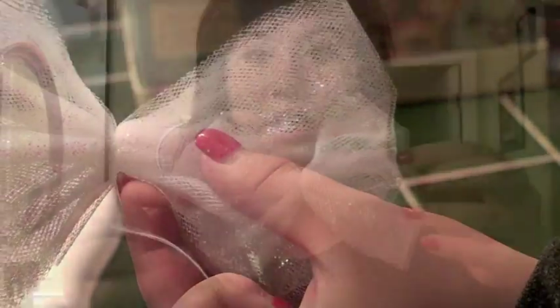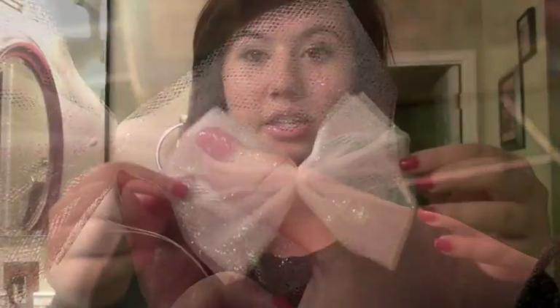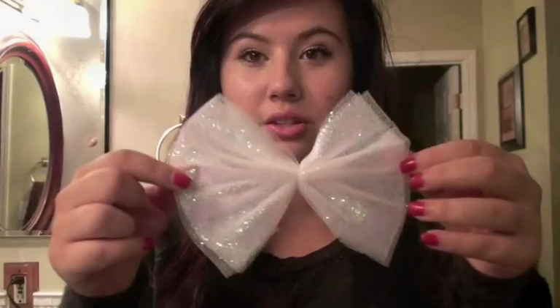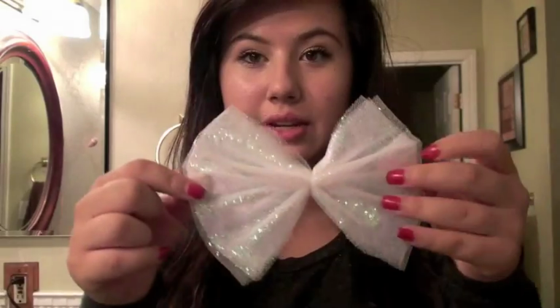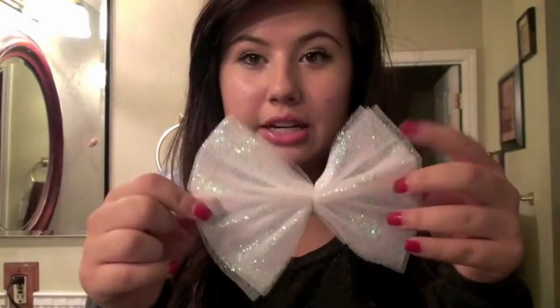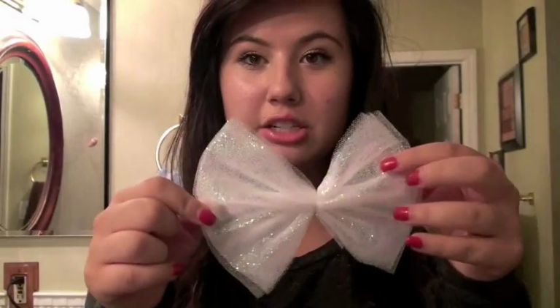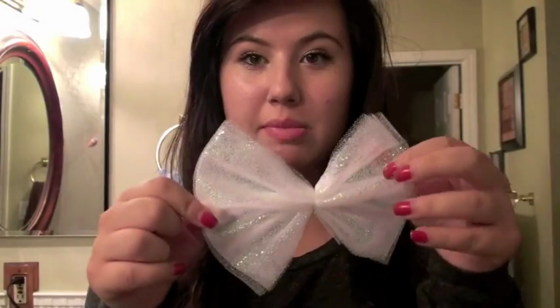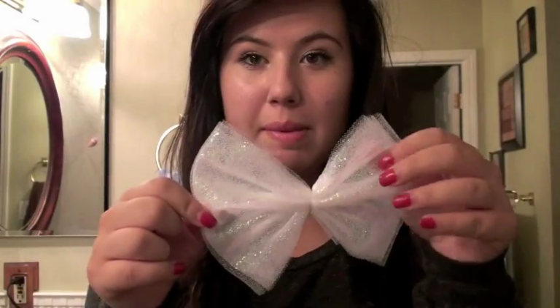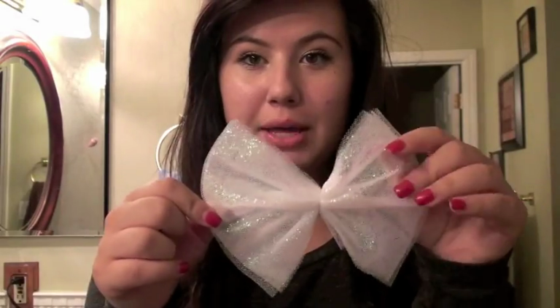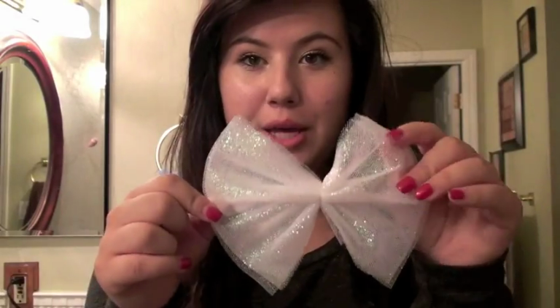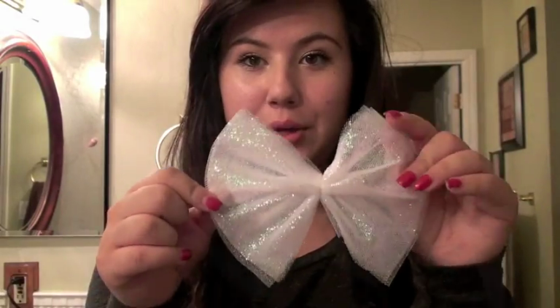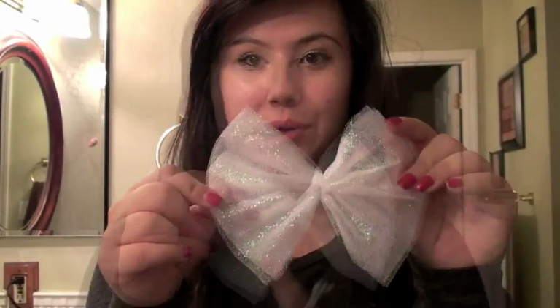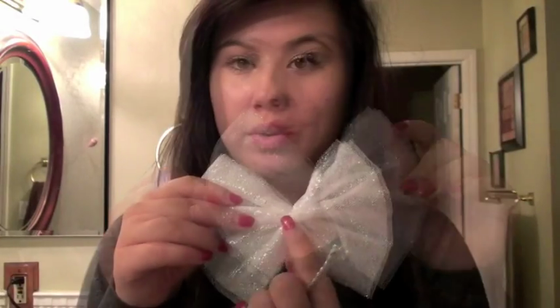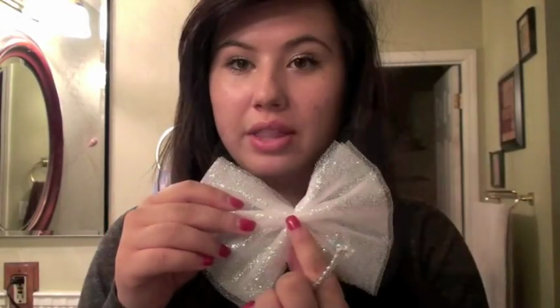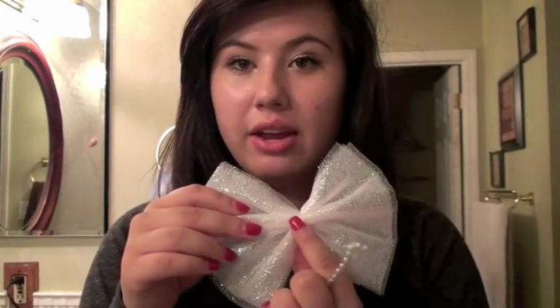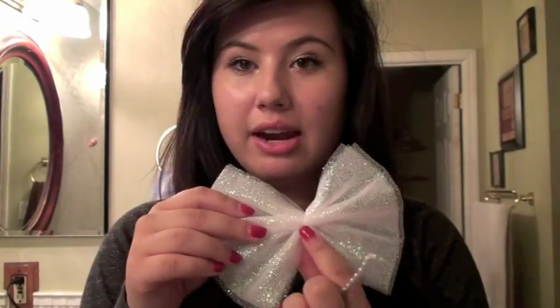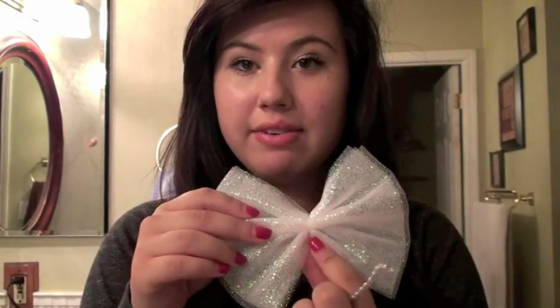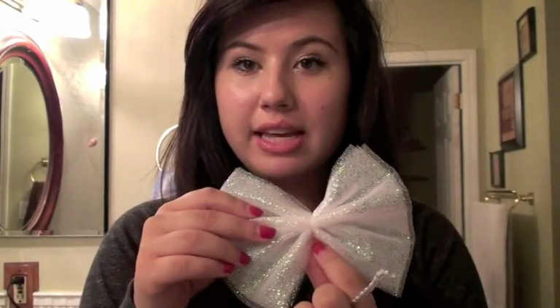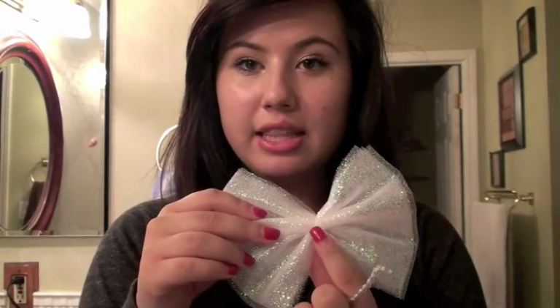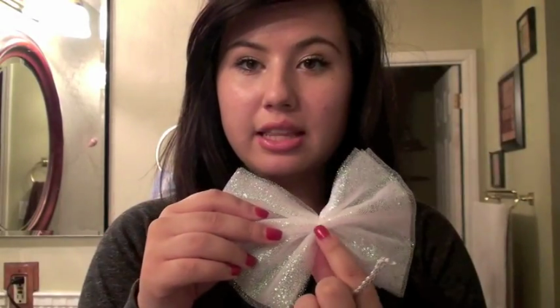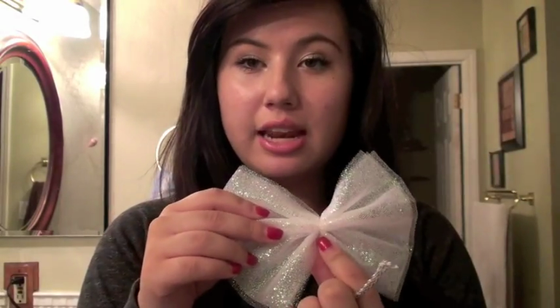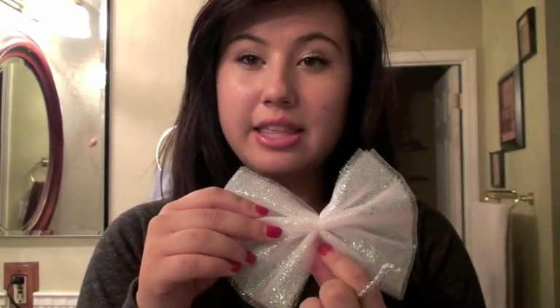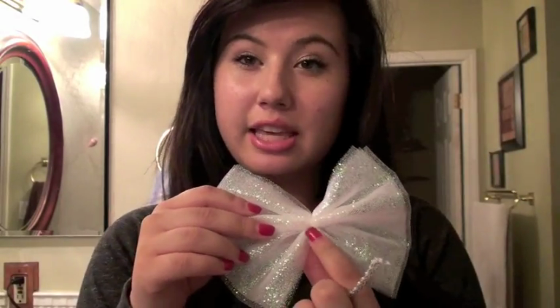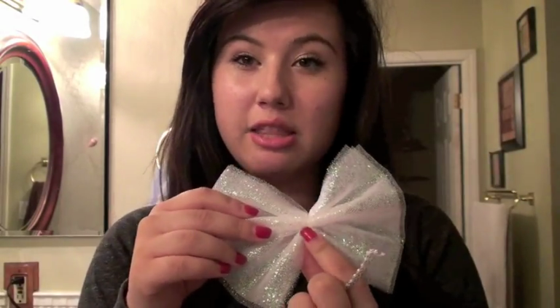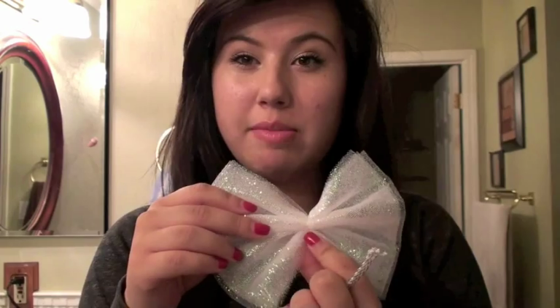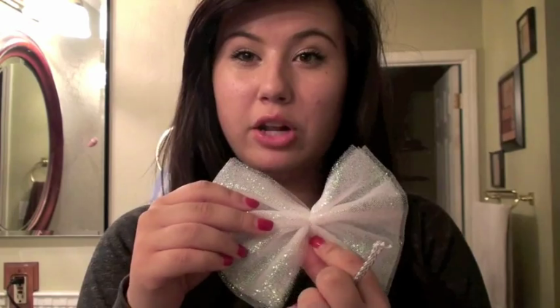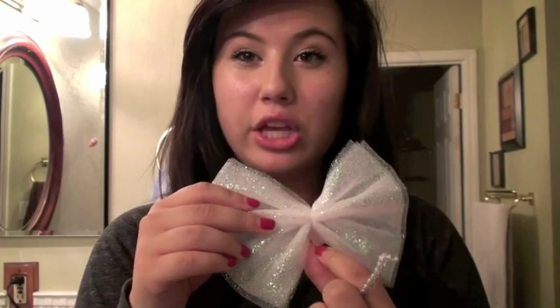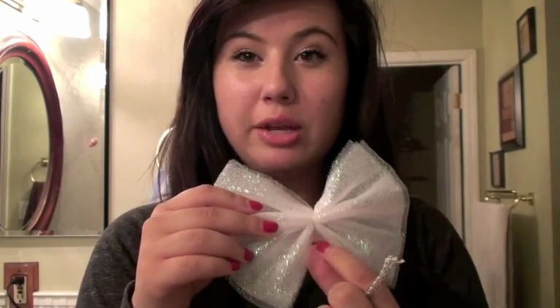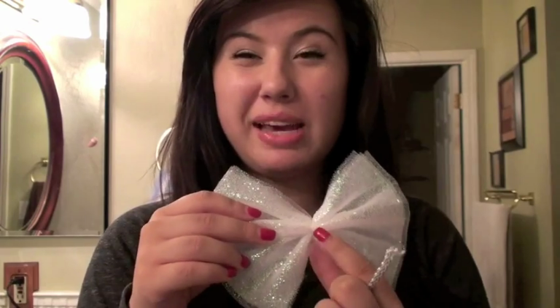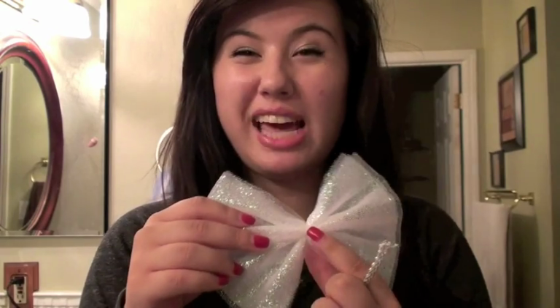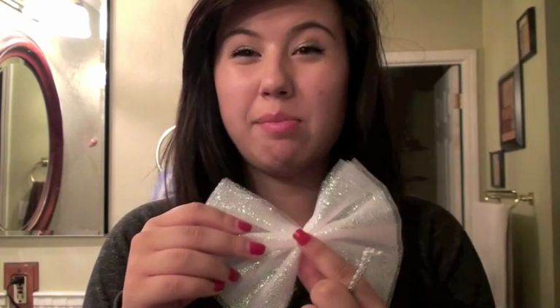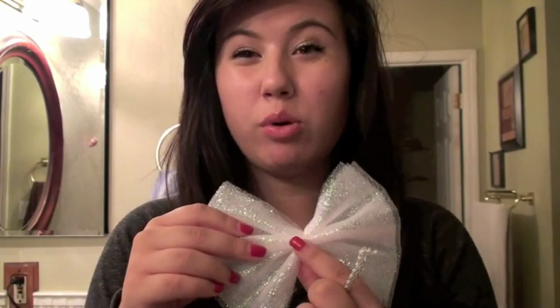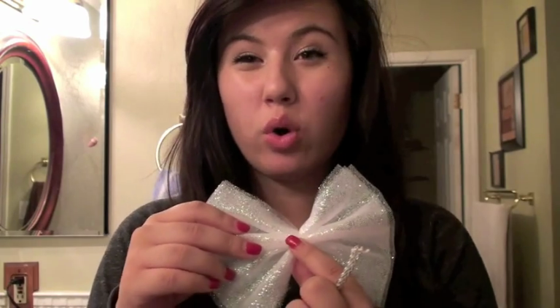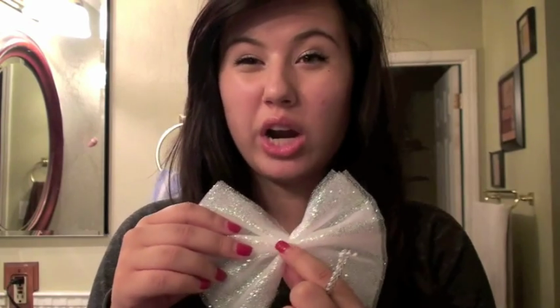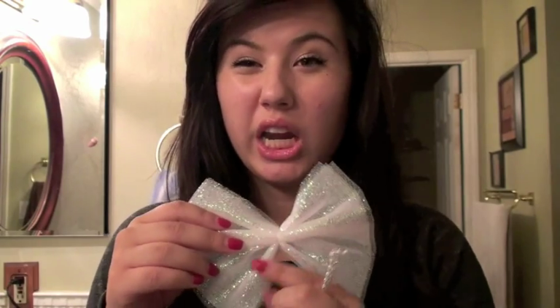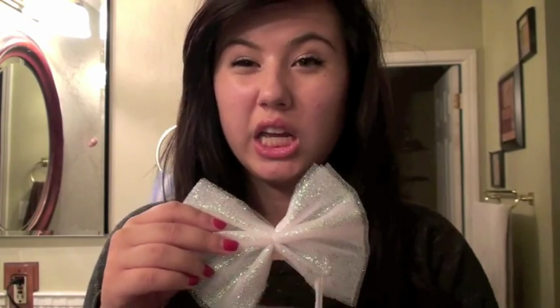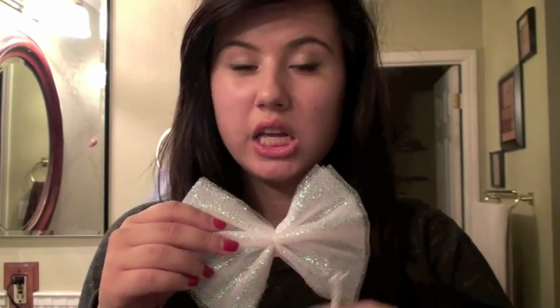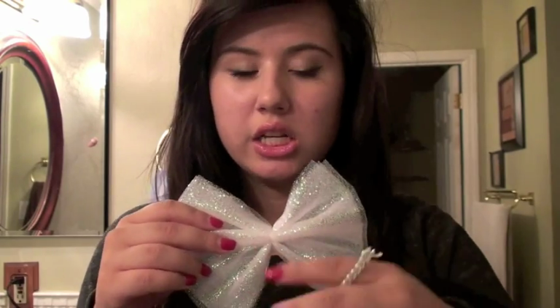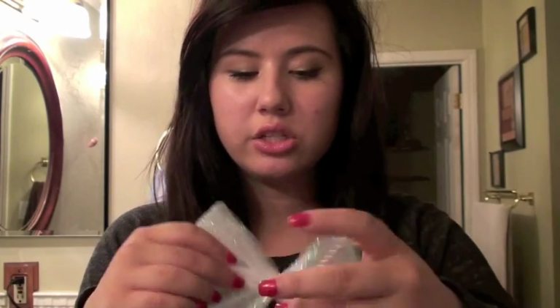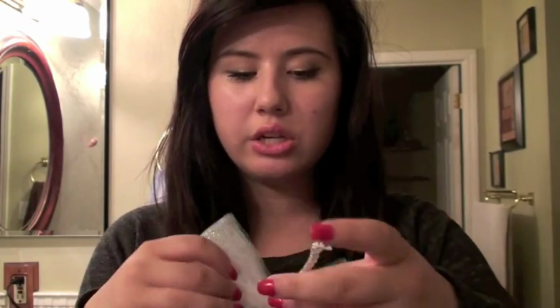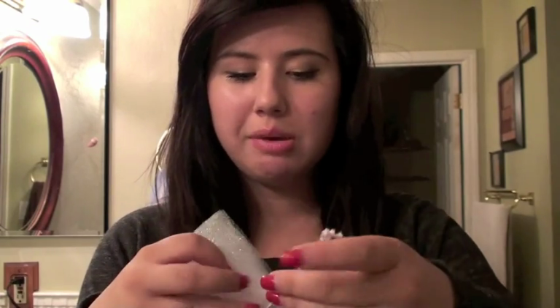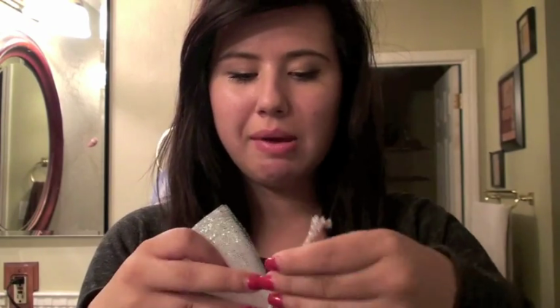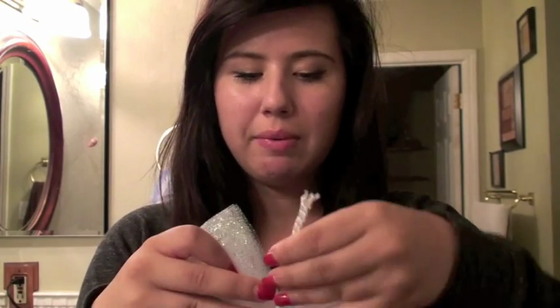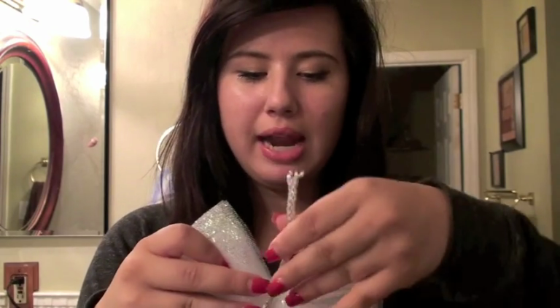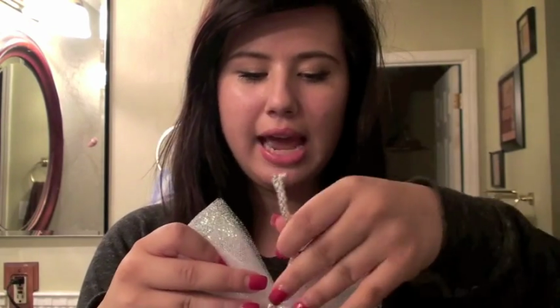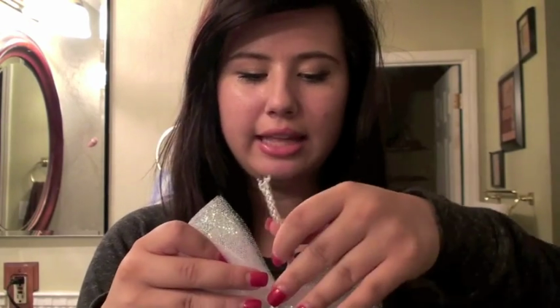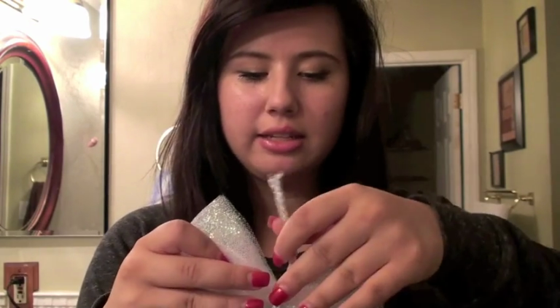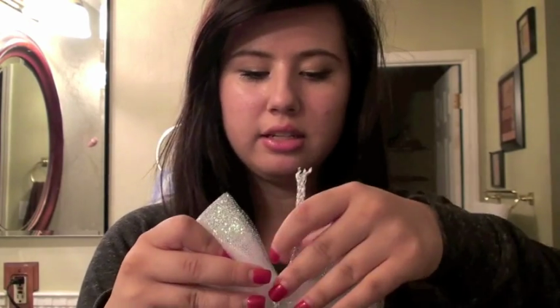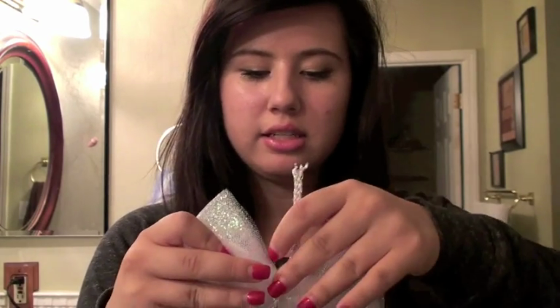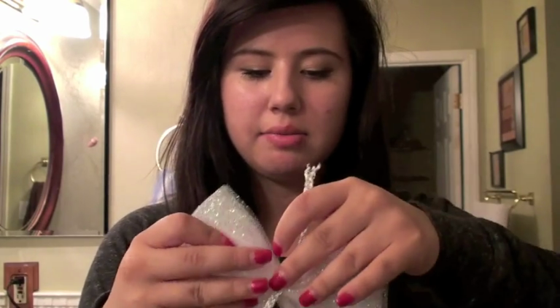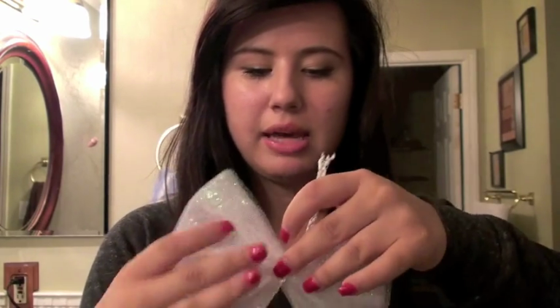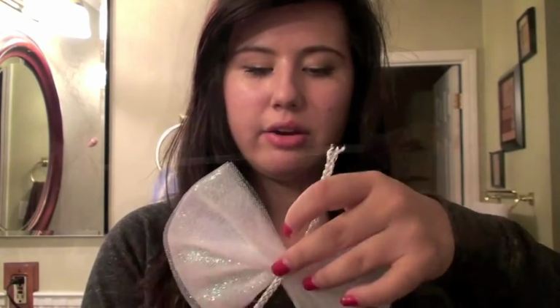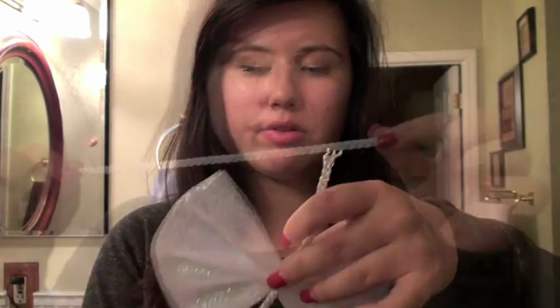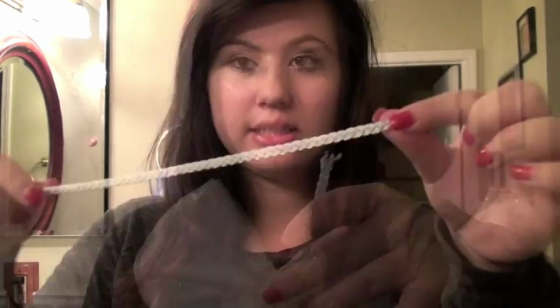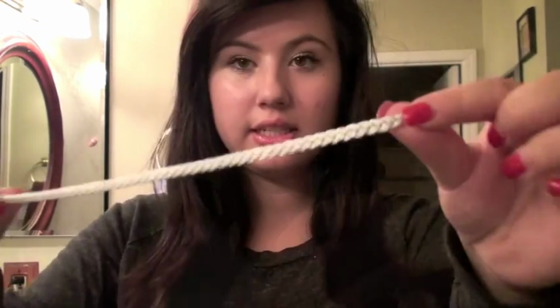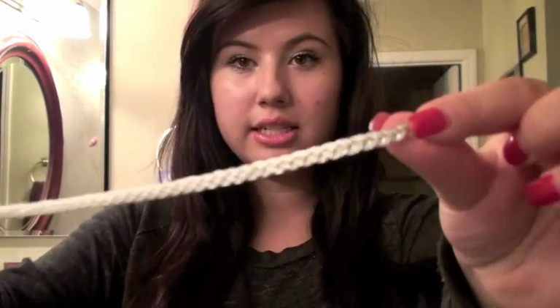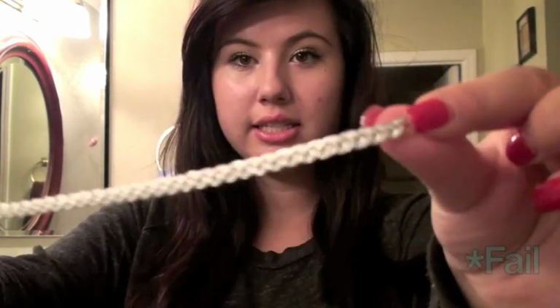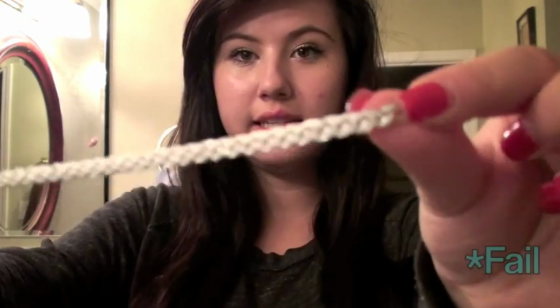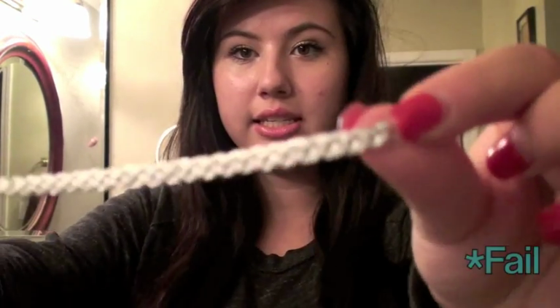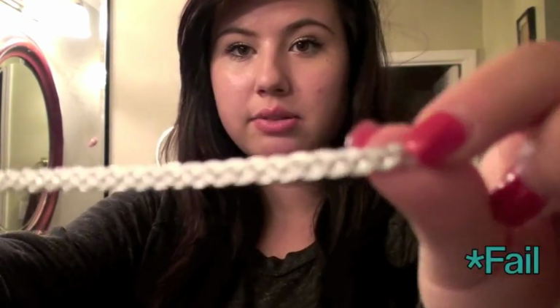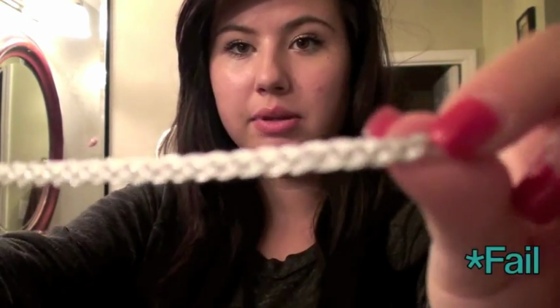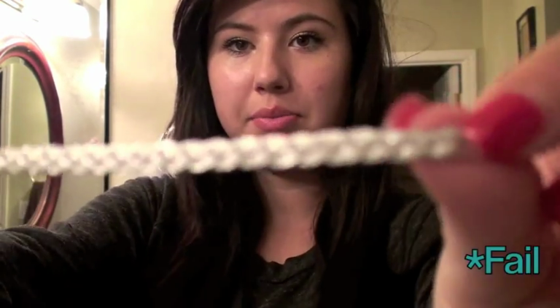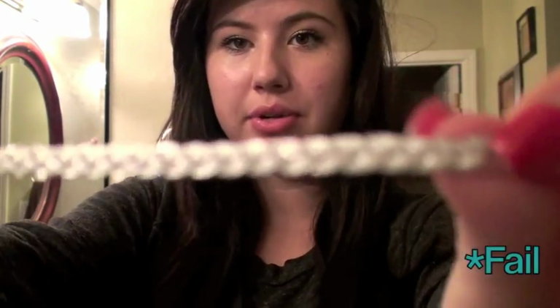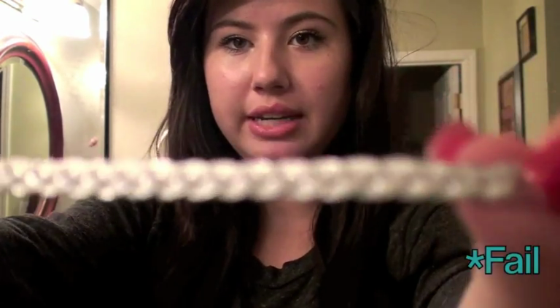So here's my bow. Without having anything in the middle it could be kind of boring, so you might want to add some kind of ribbon. See, it's really pretty.